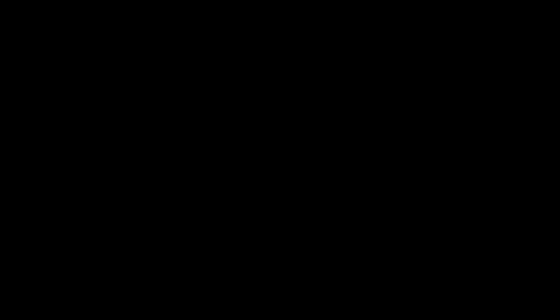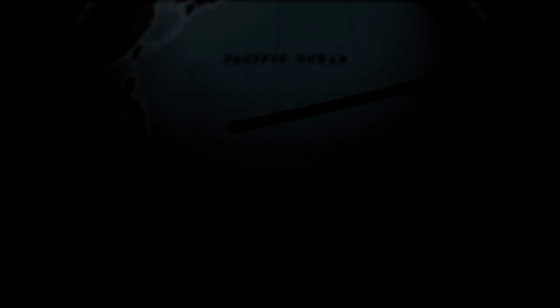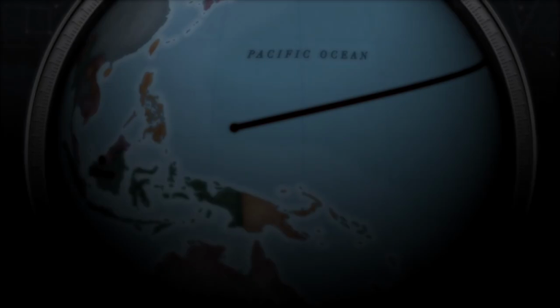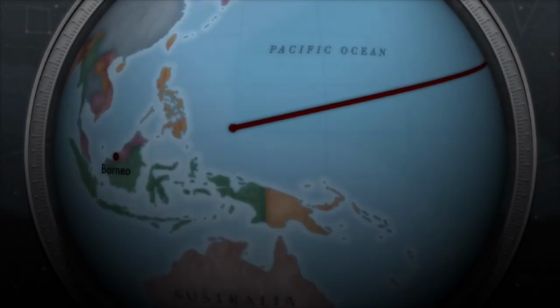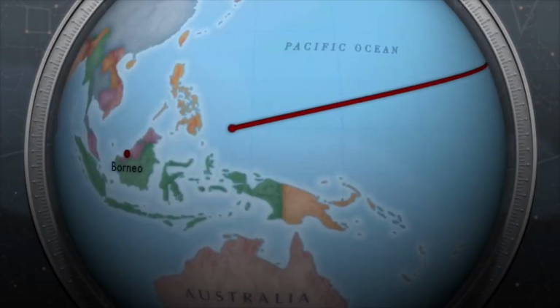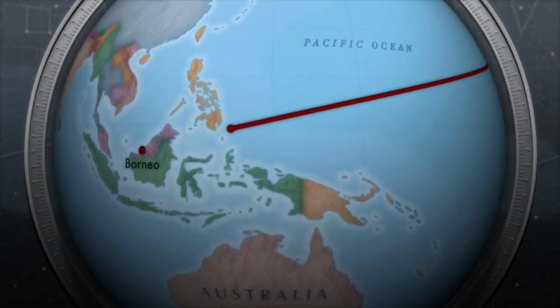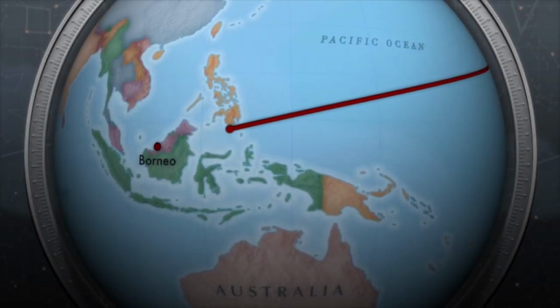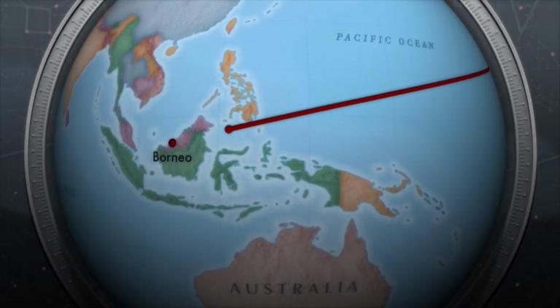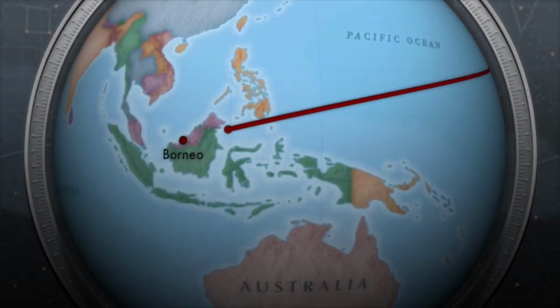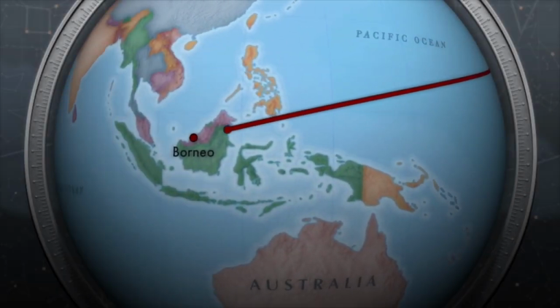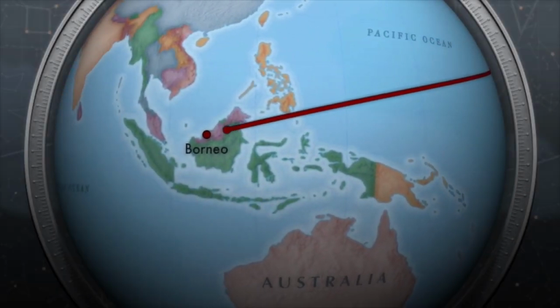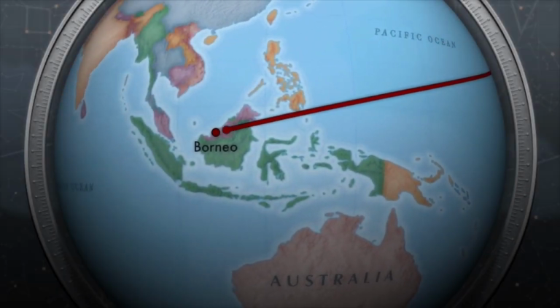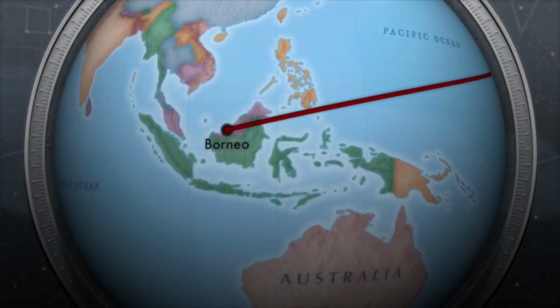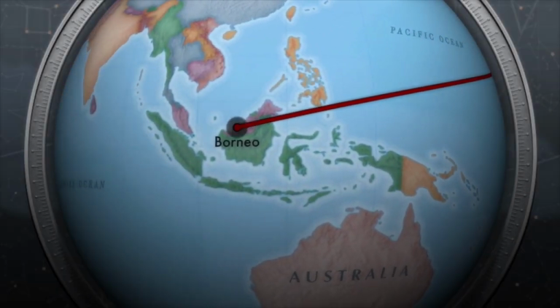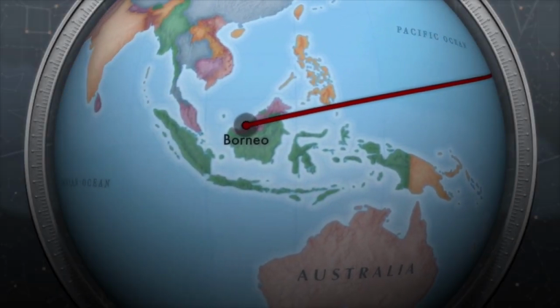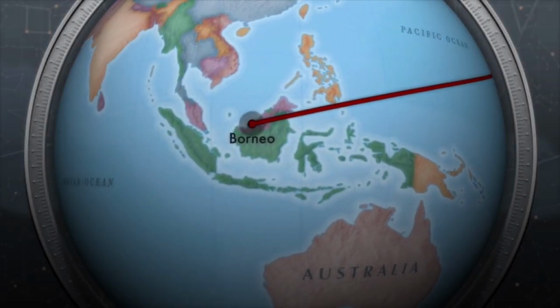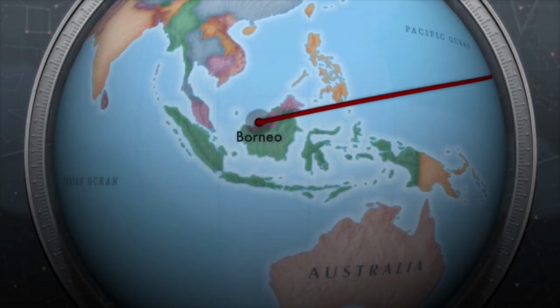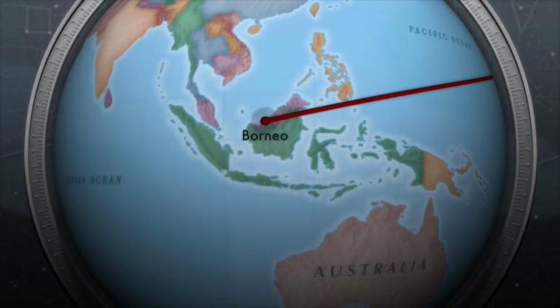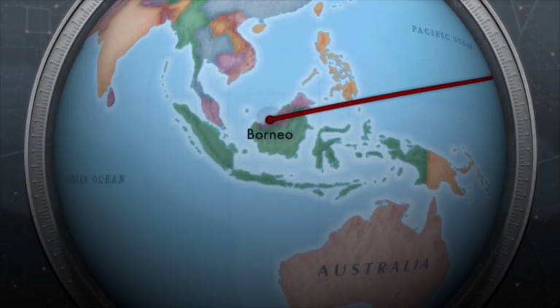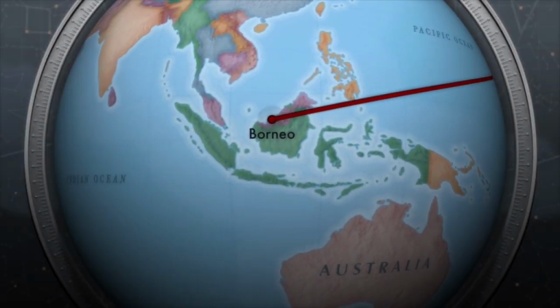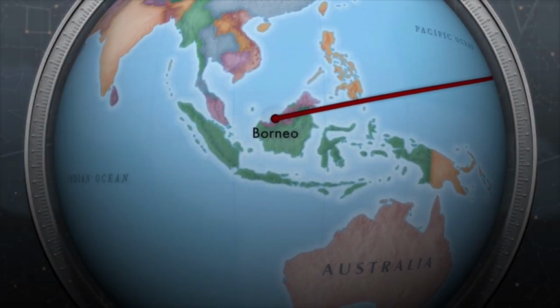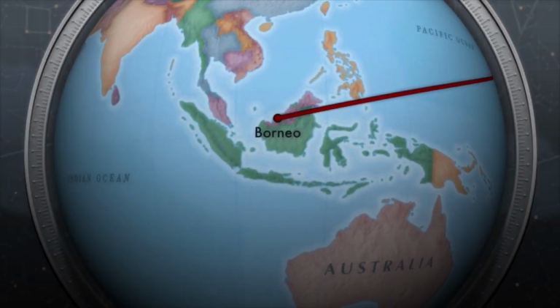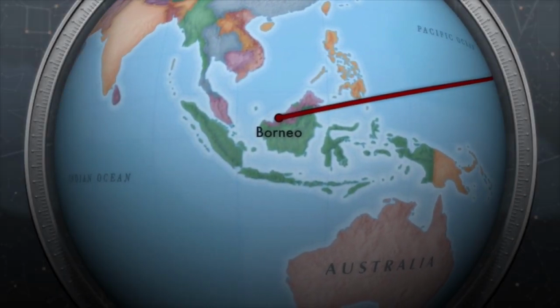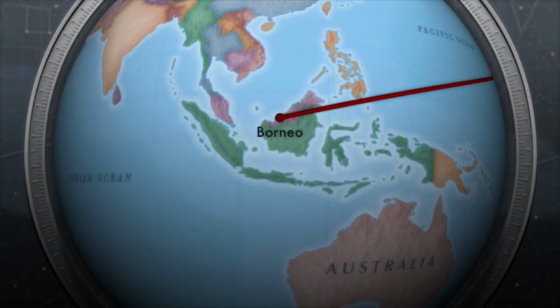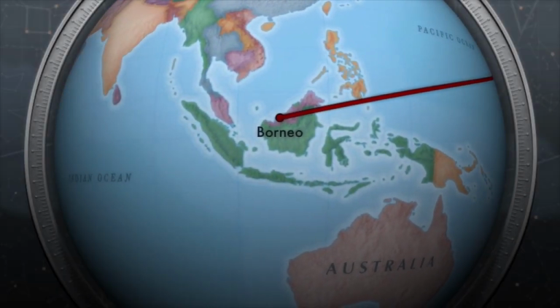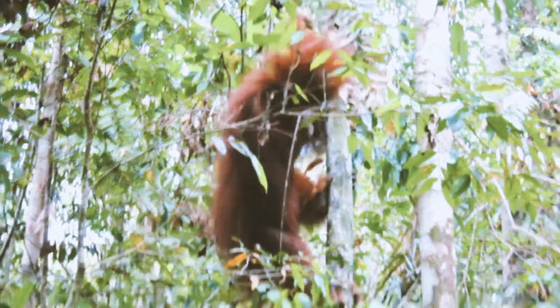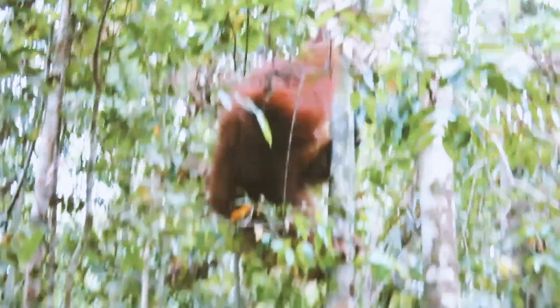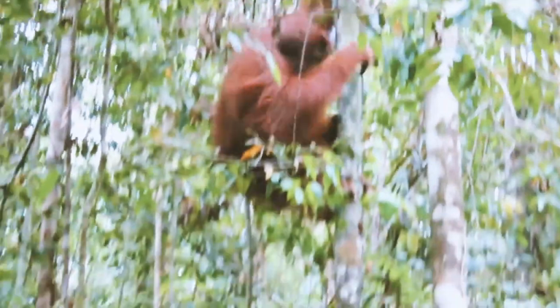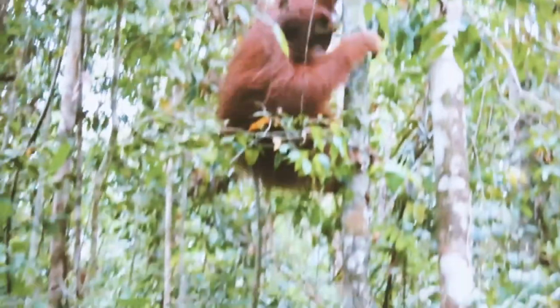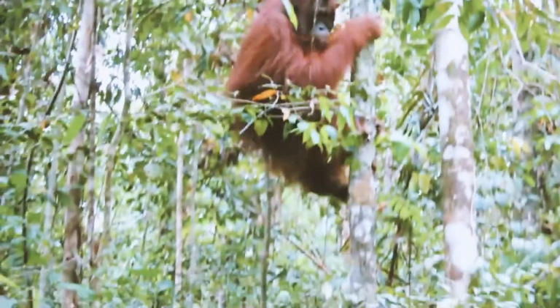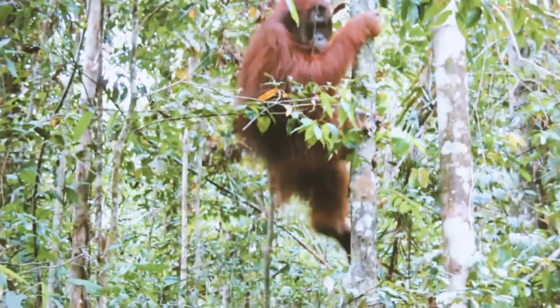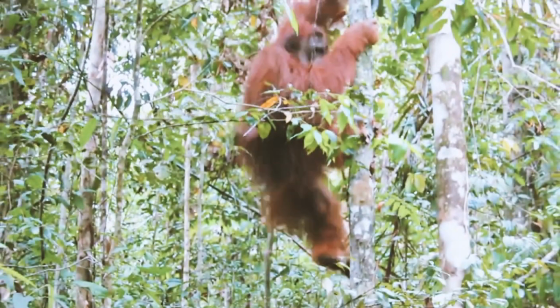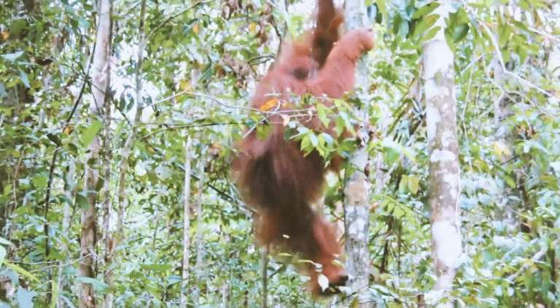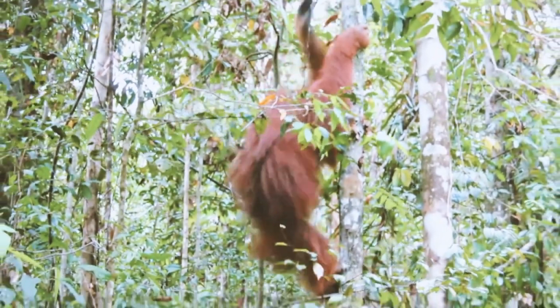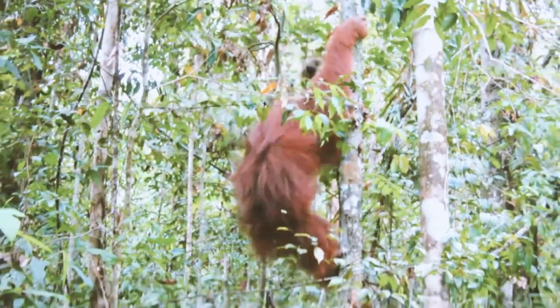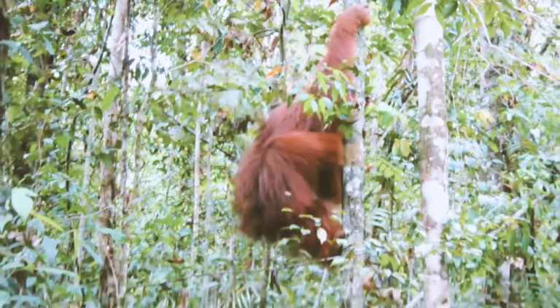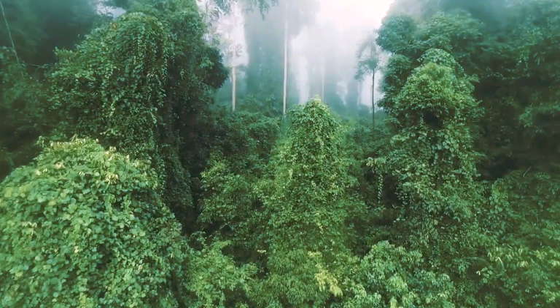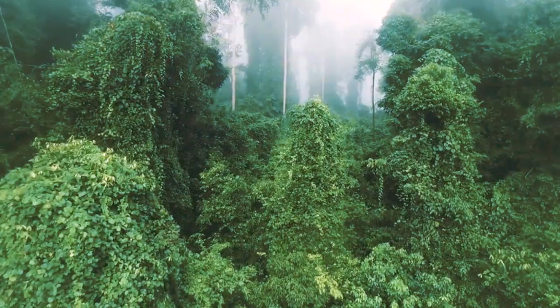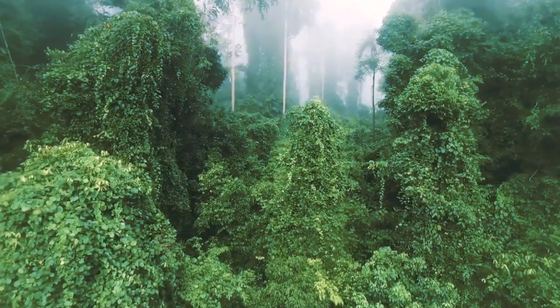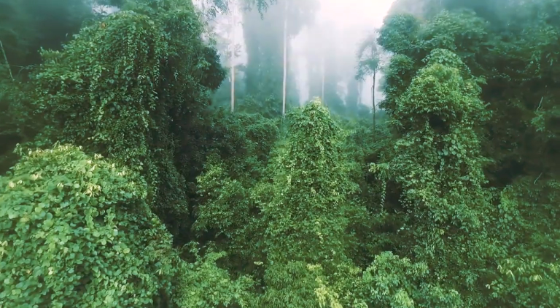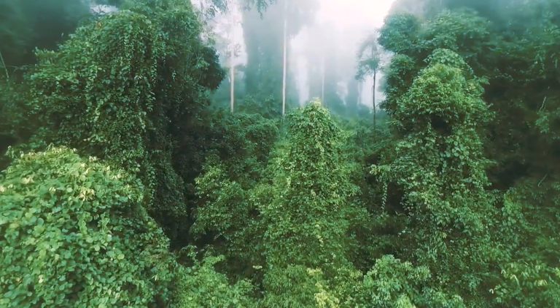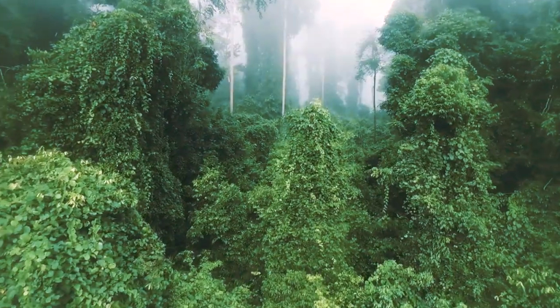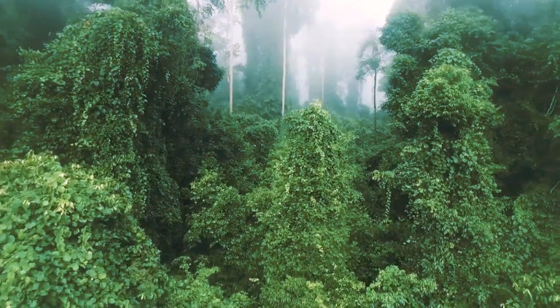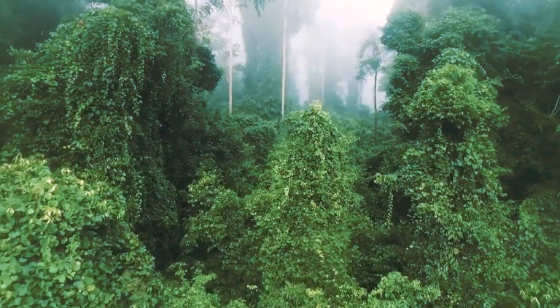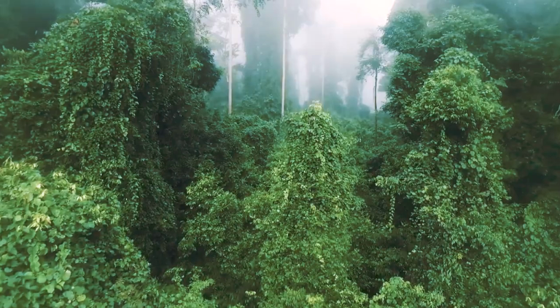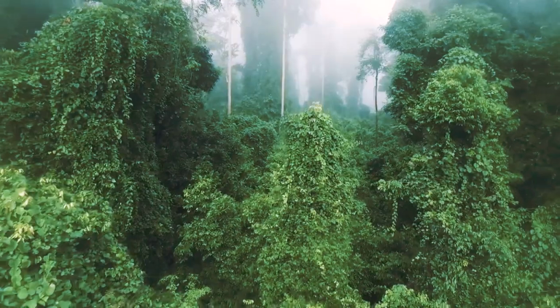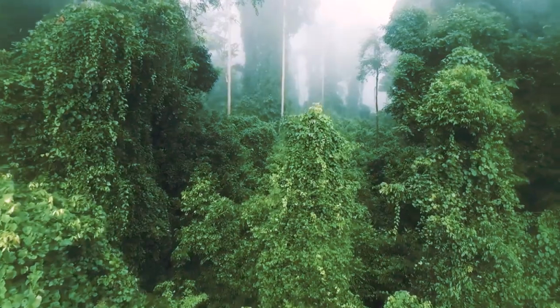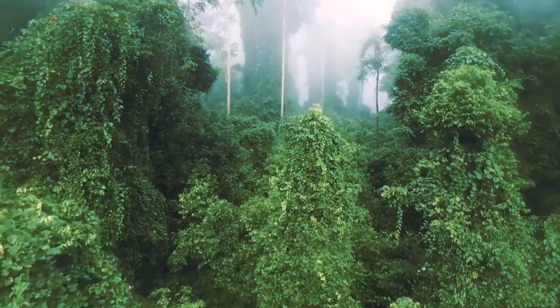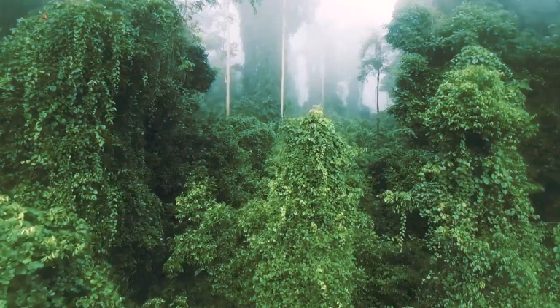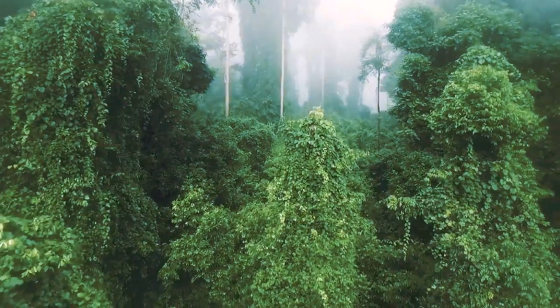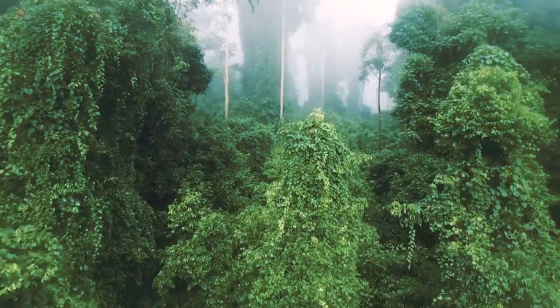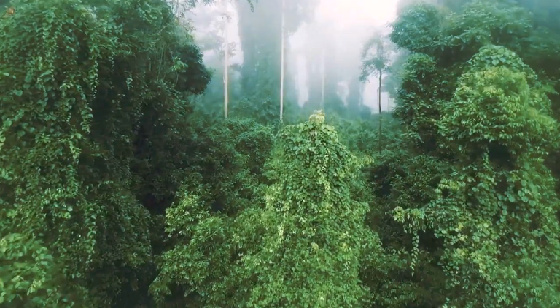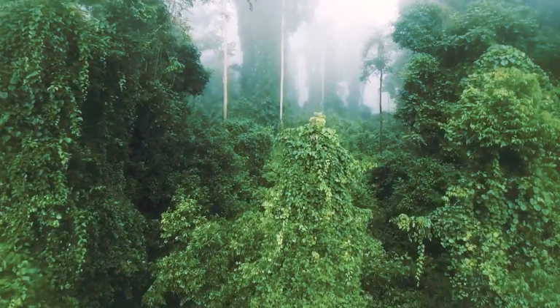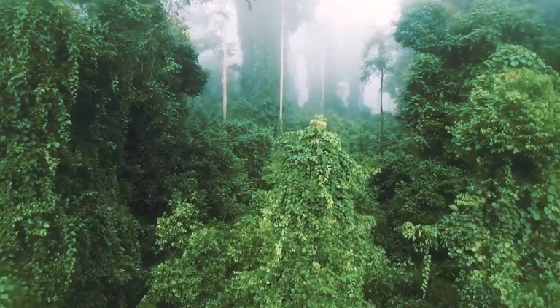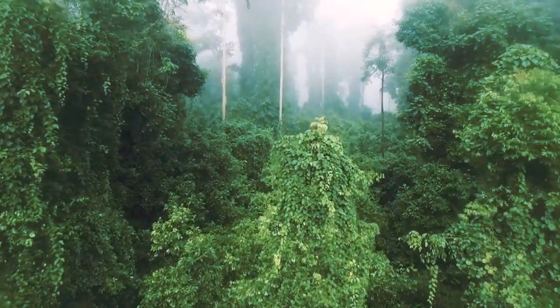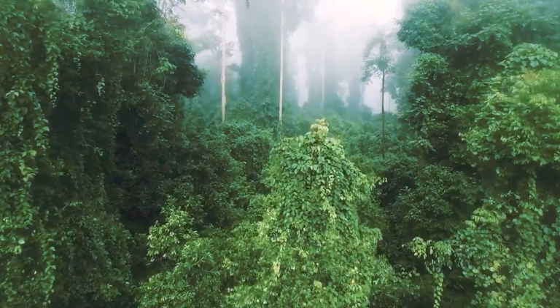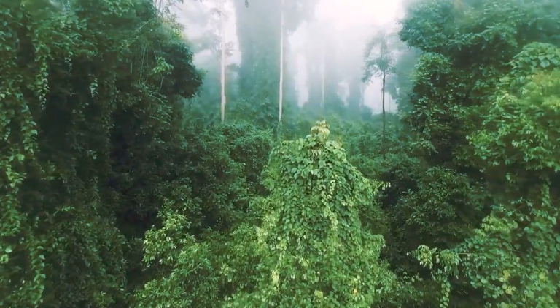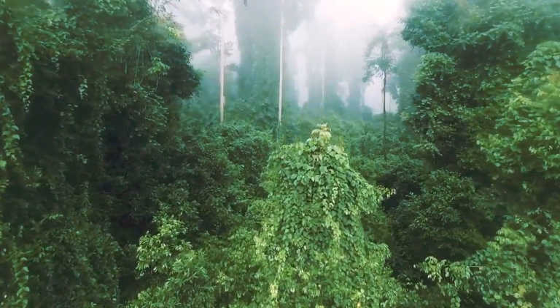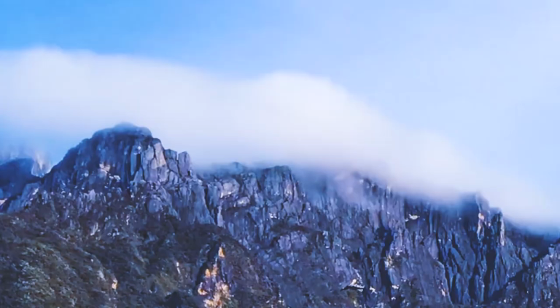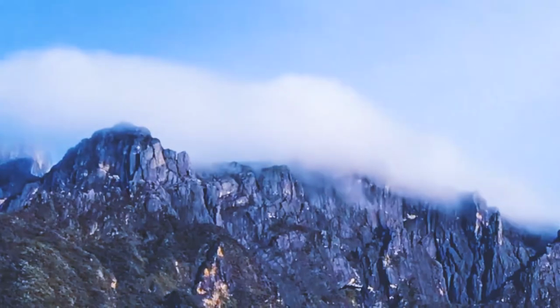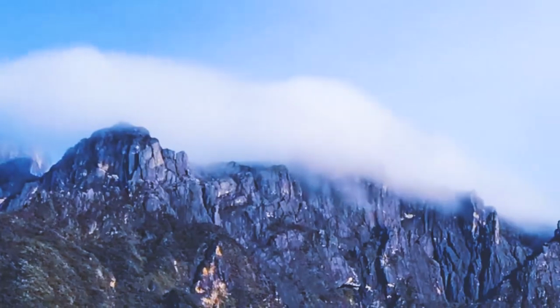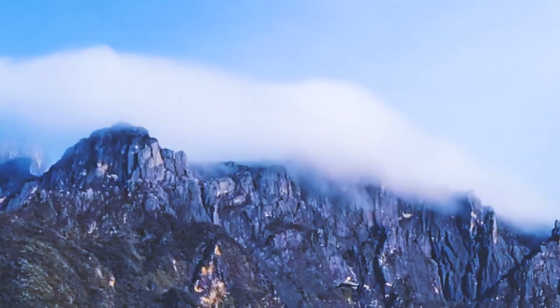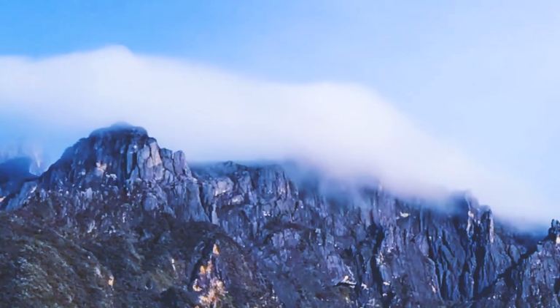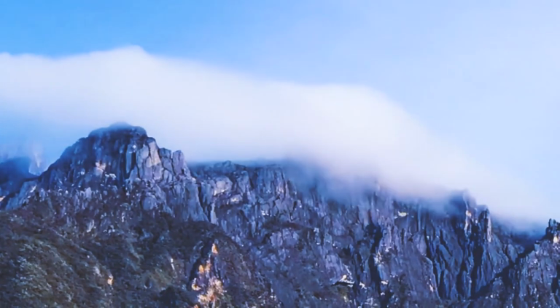In Borneo, there are many natural features for one to explore: orangutans, the wide ageless rainforests. One of the most striking of all is Mount Kinabalu.